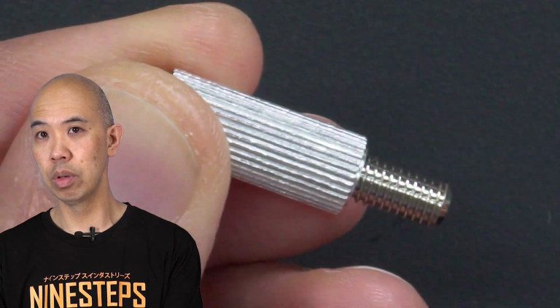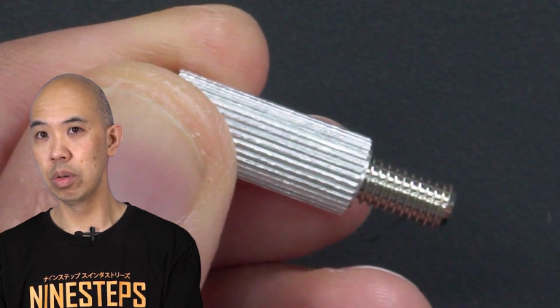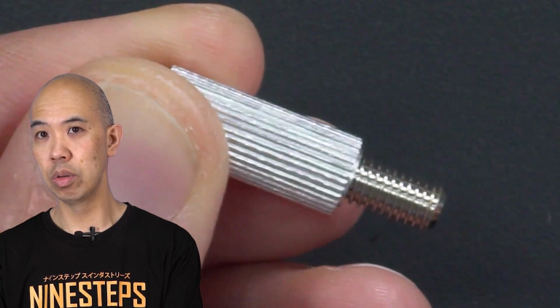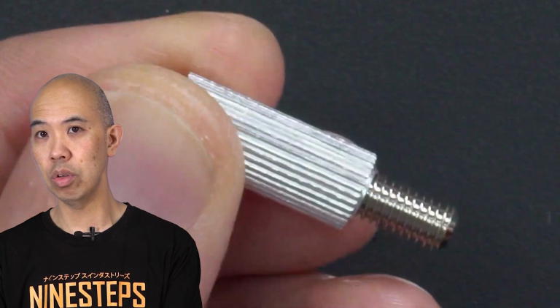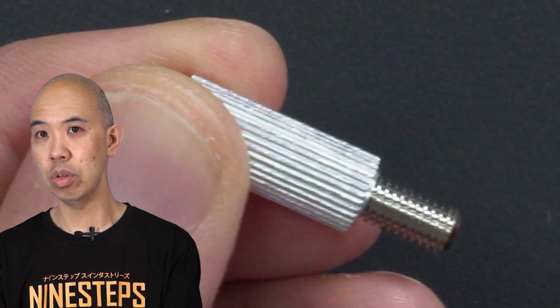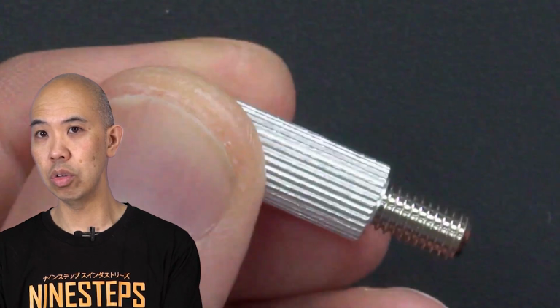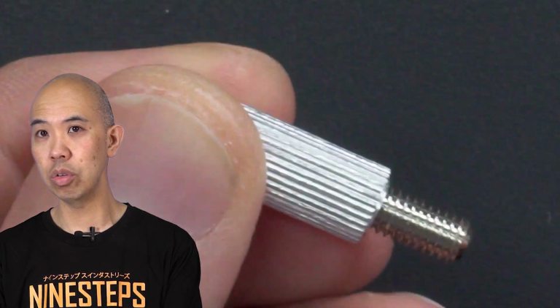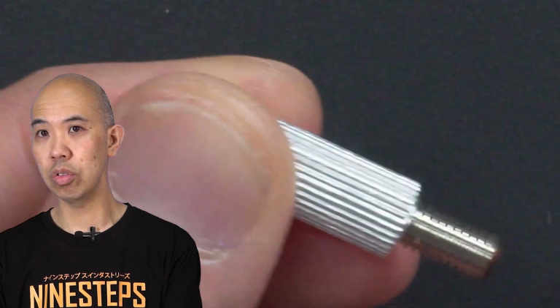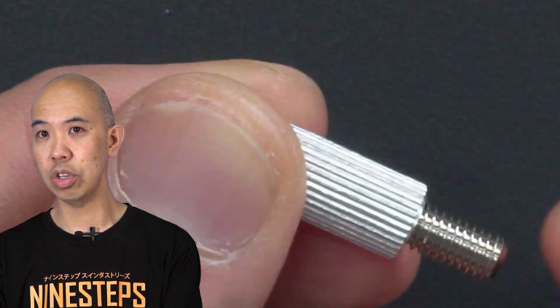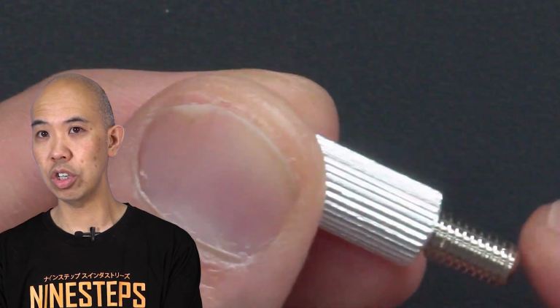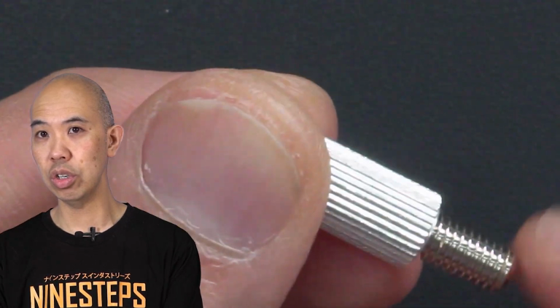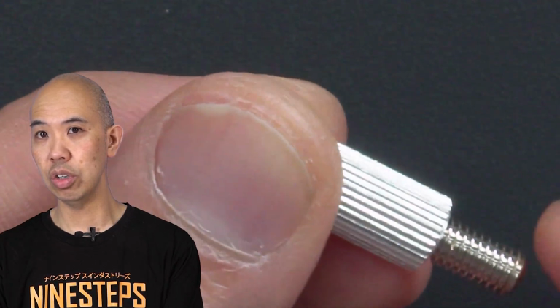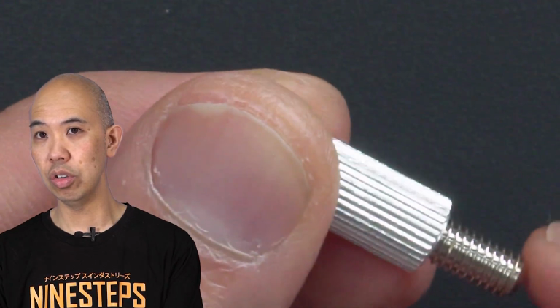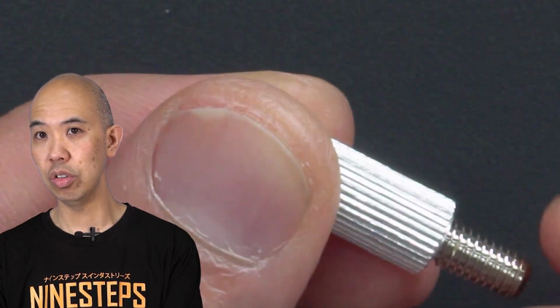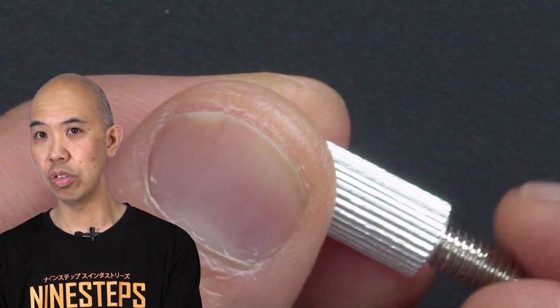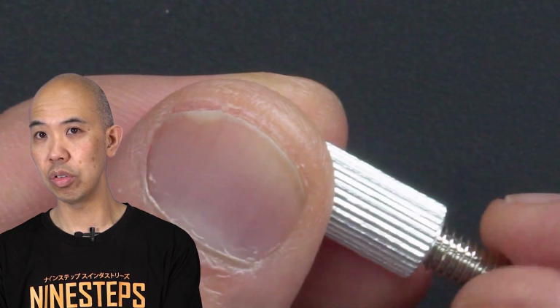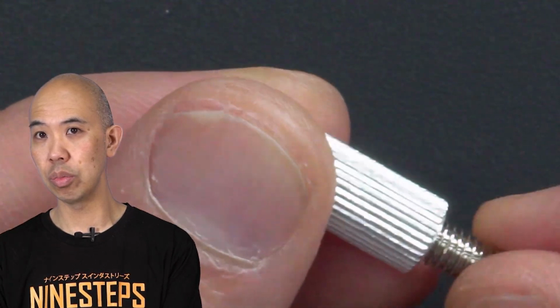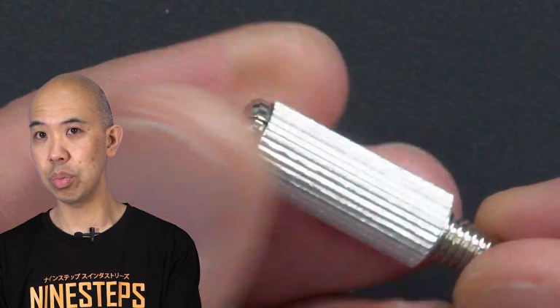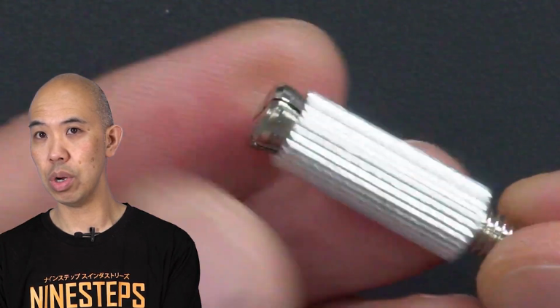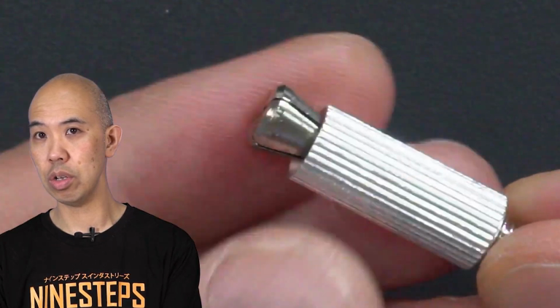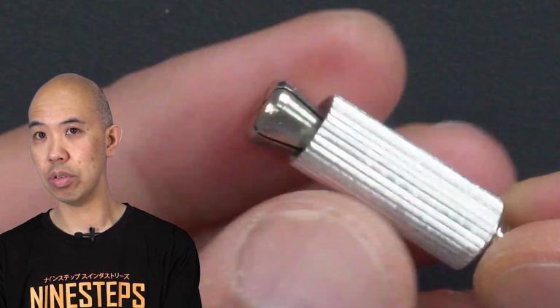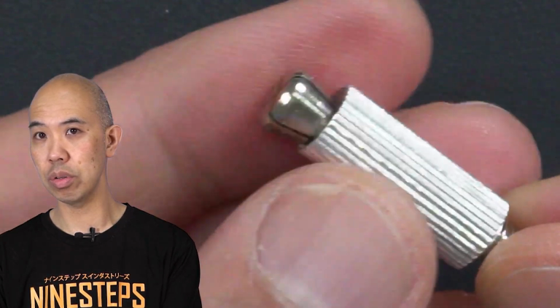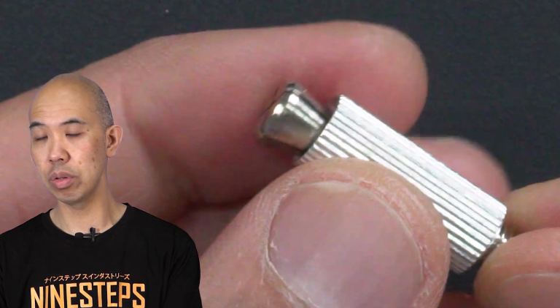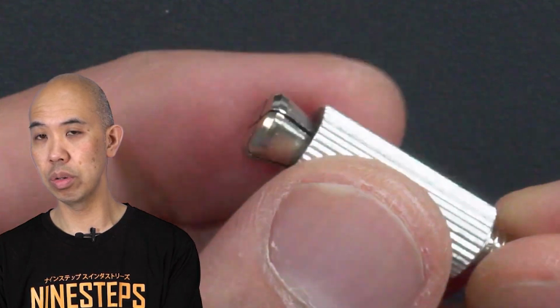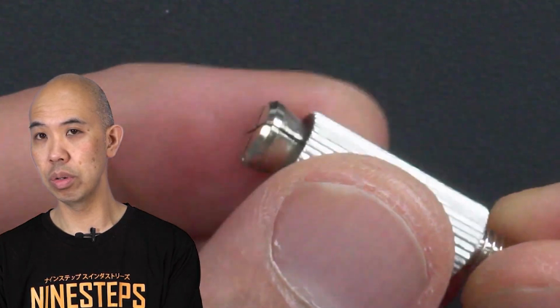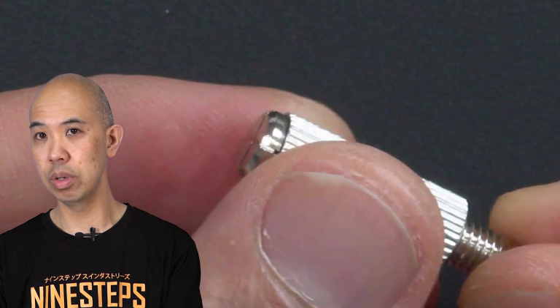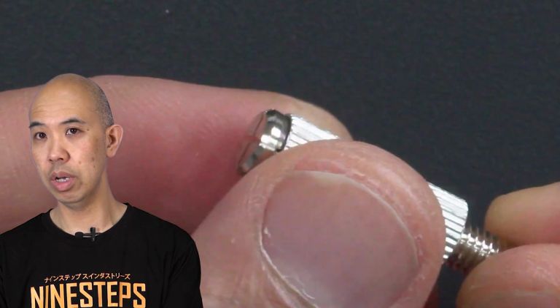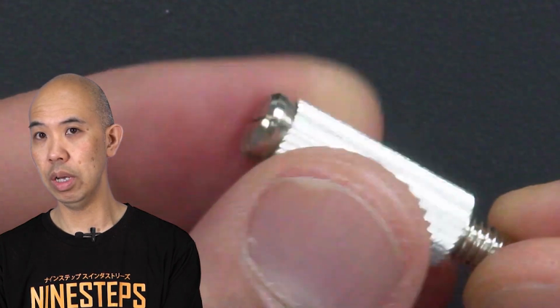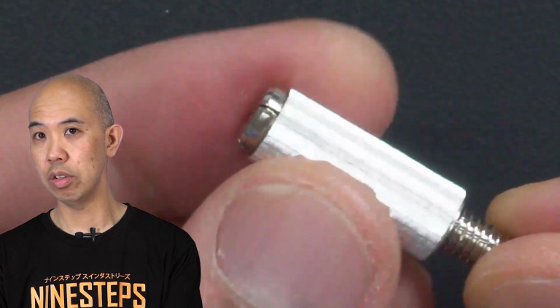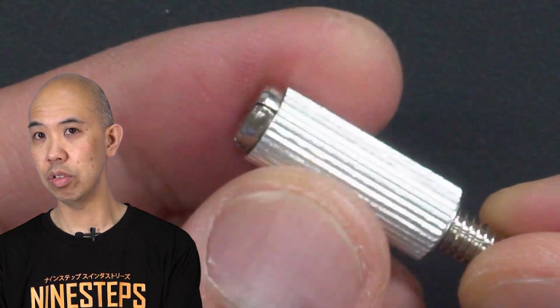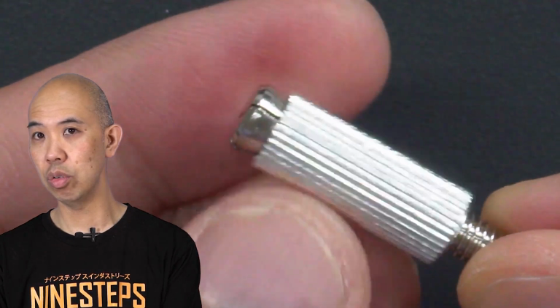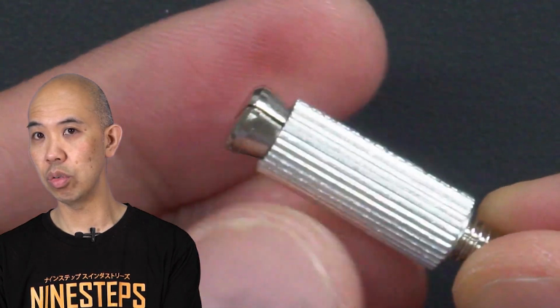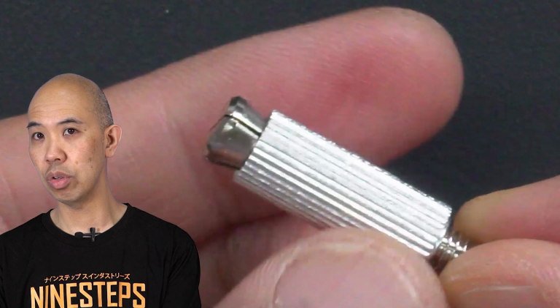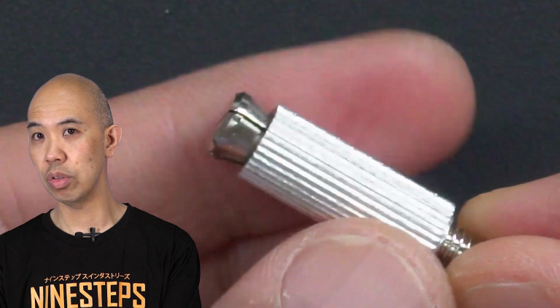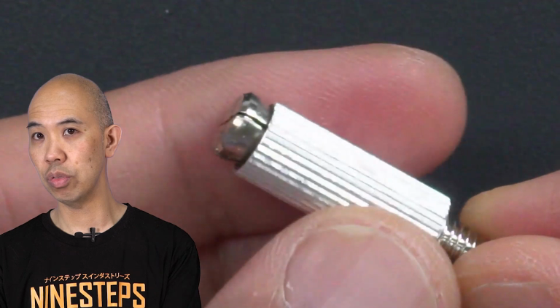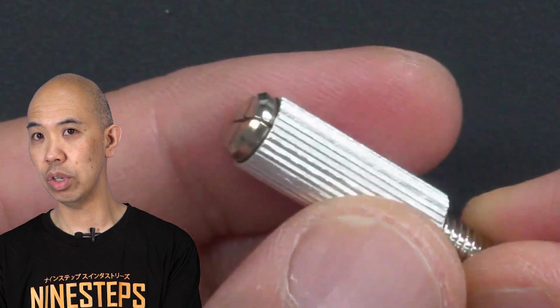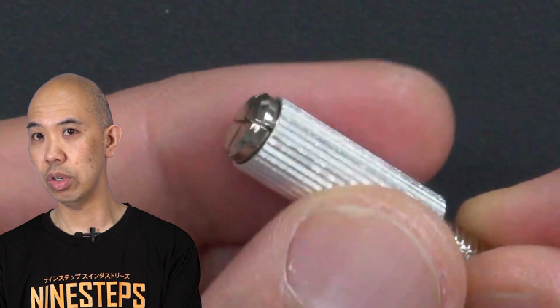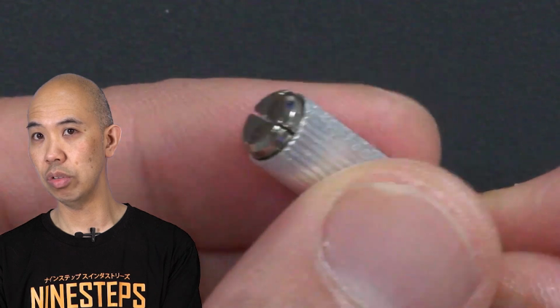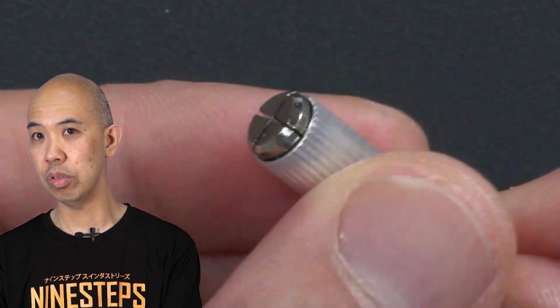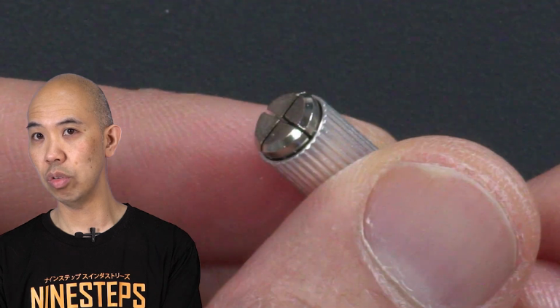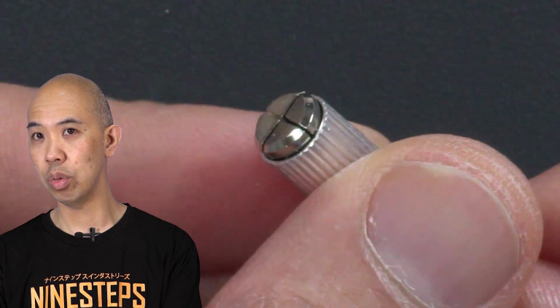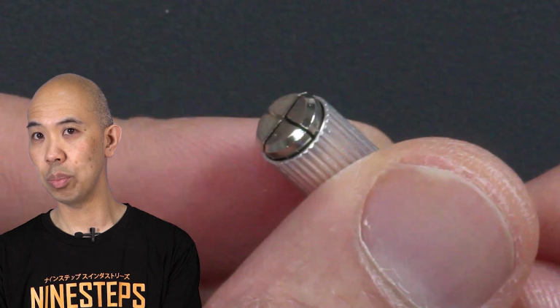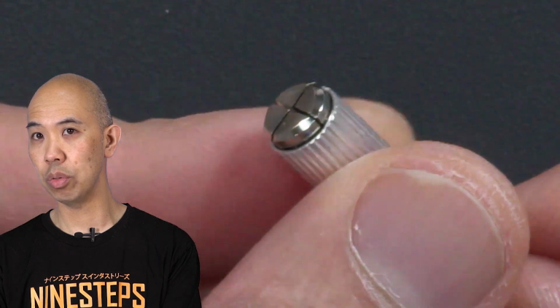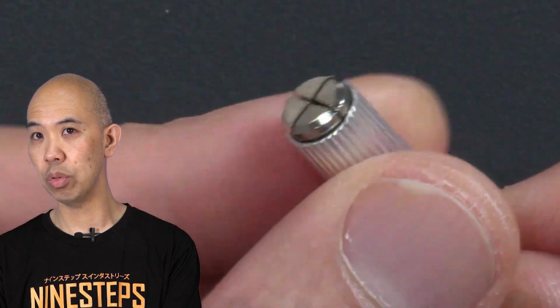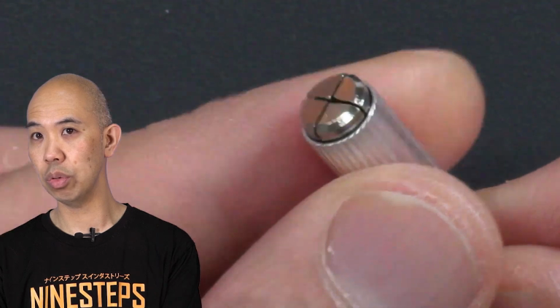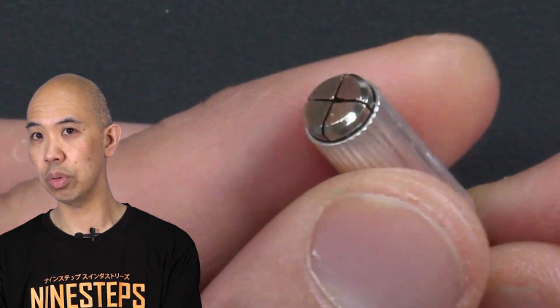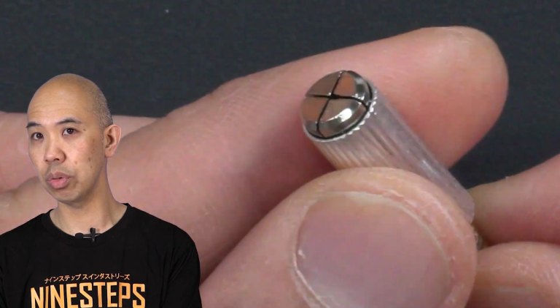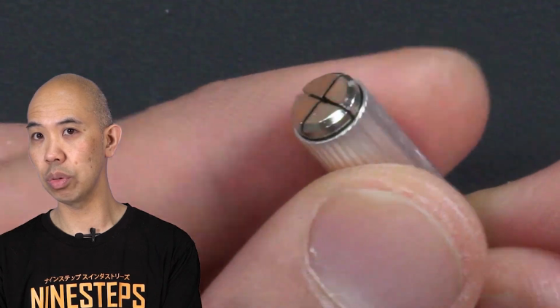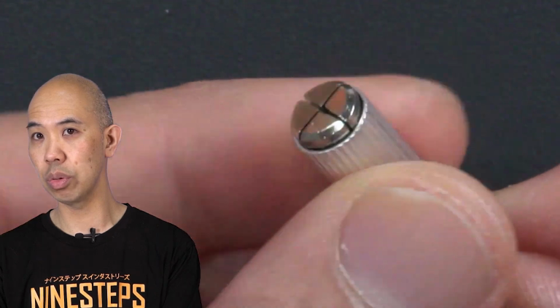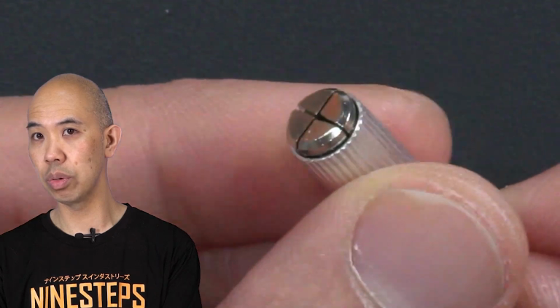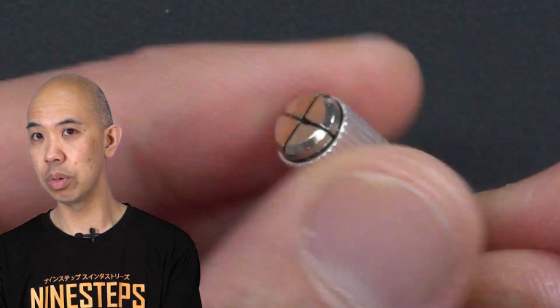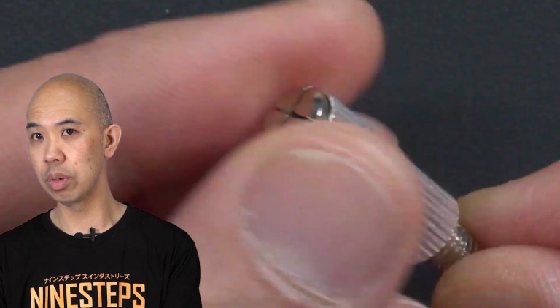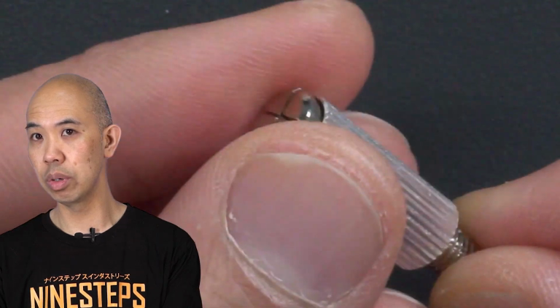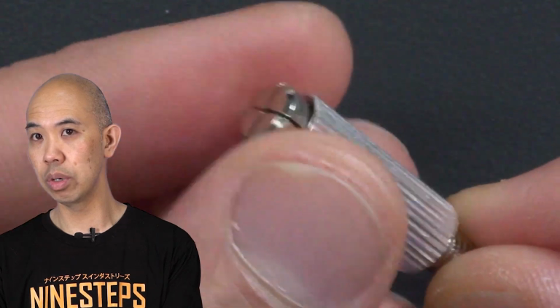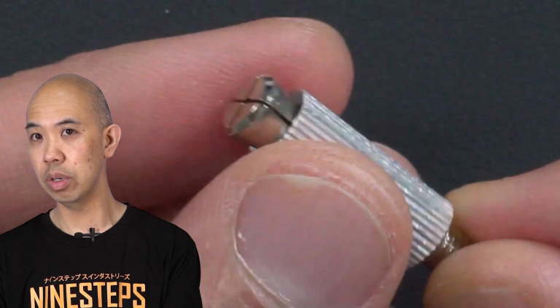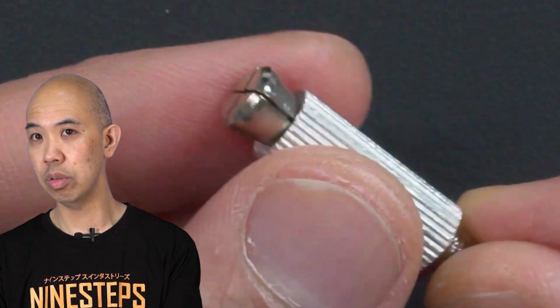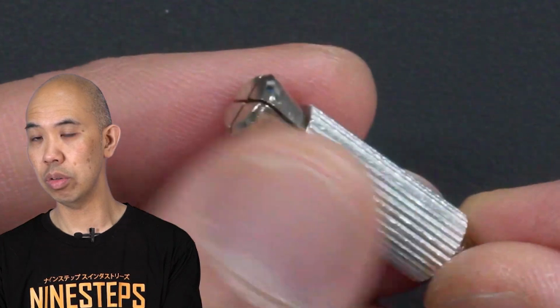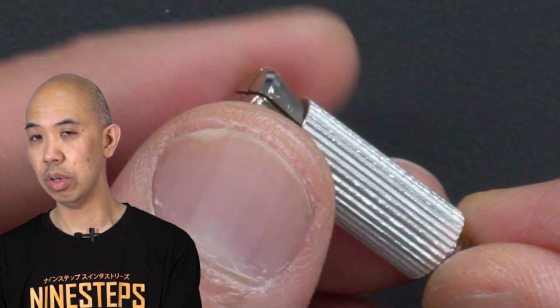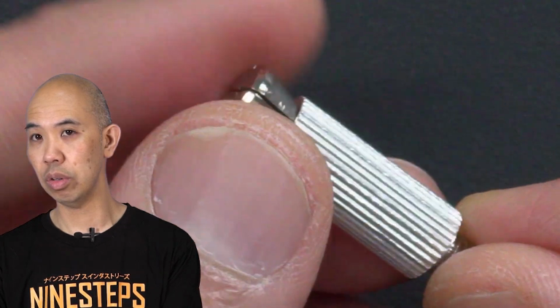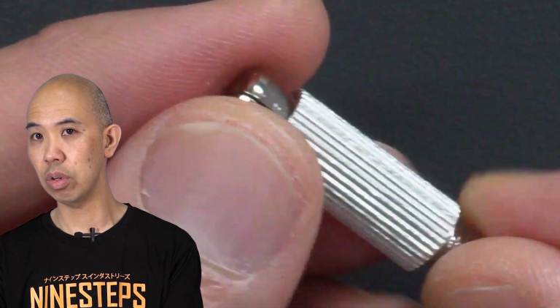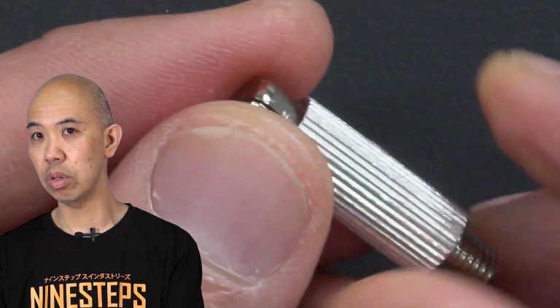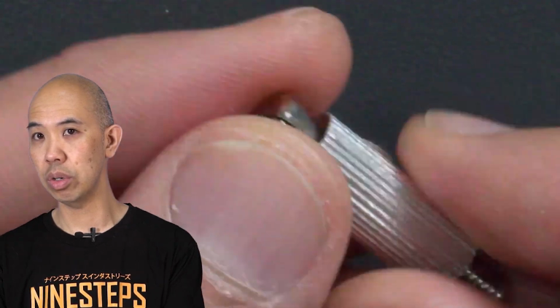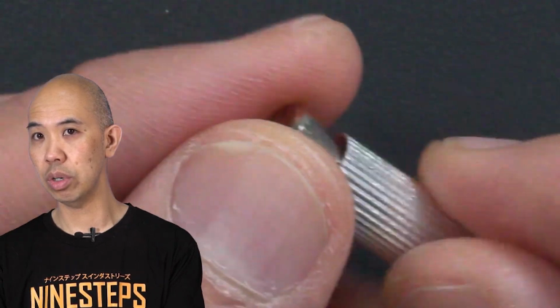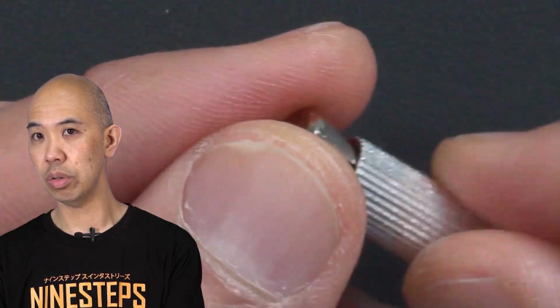The knurled section is brass, and it's knurled so it's very easy to grip onto. As I take the collar out...